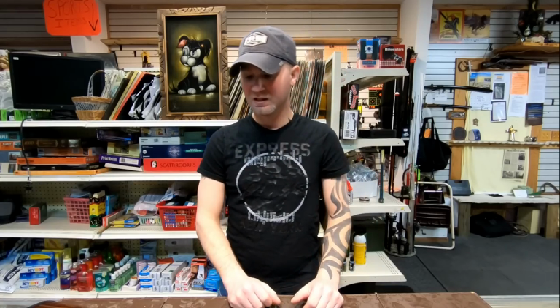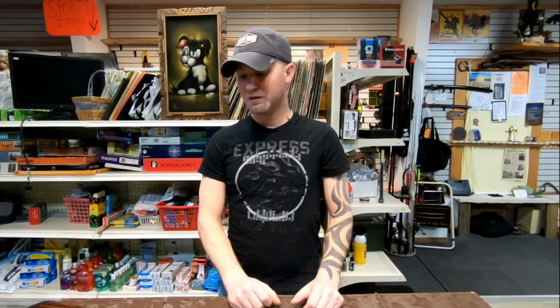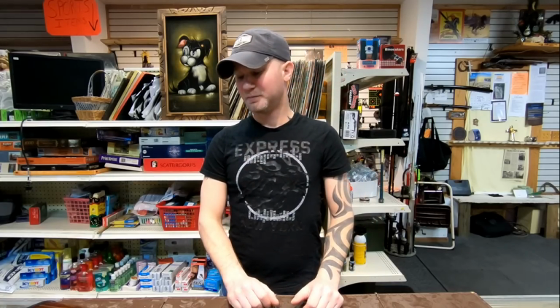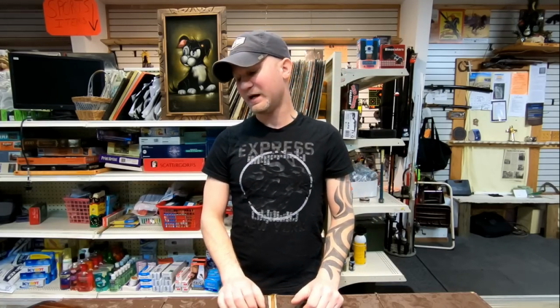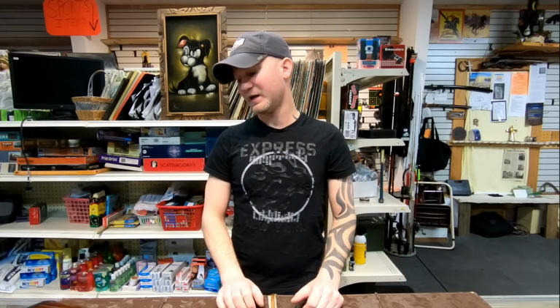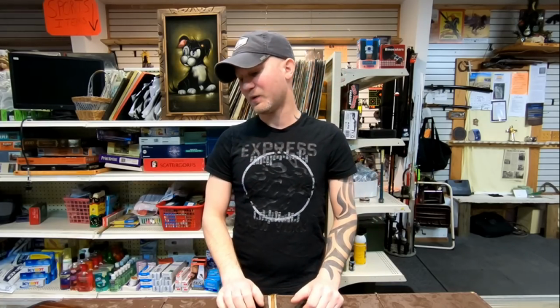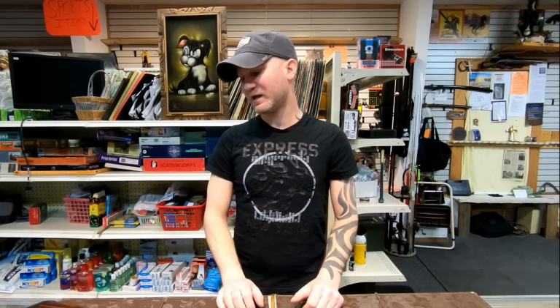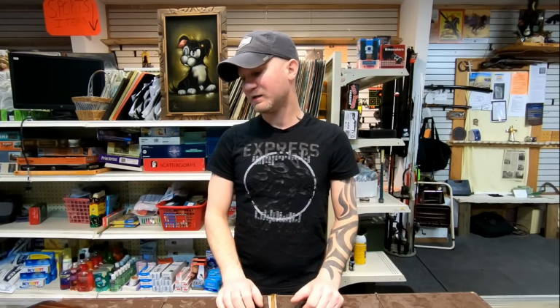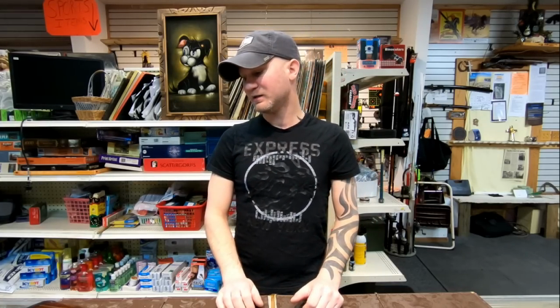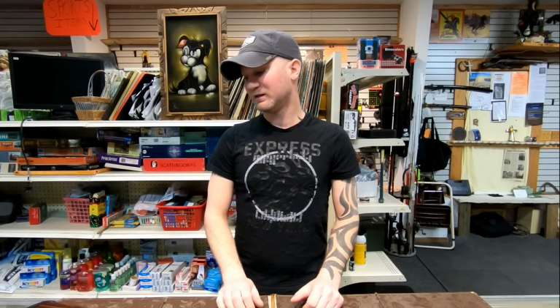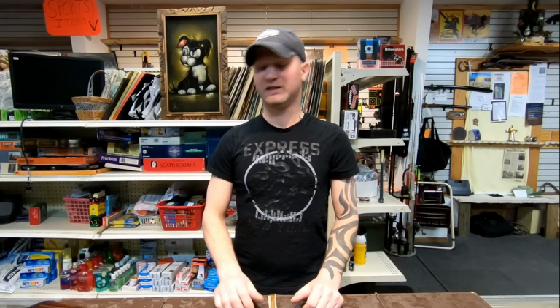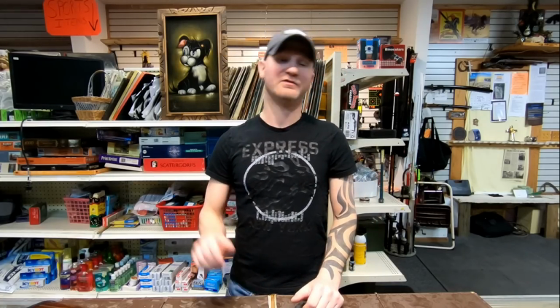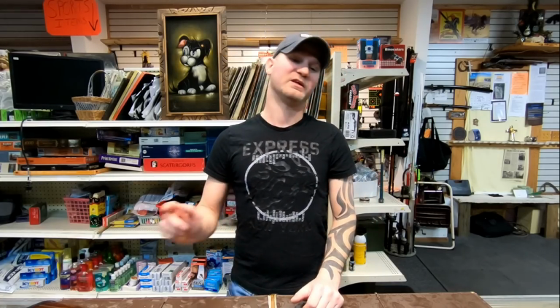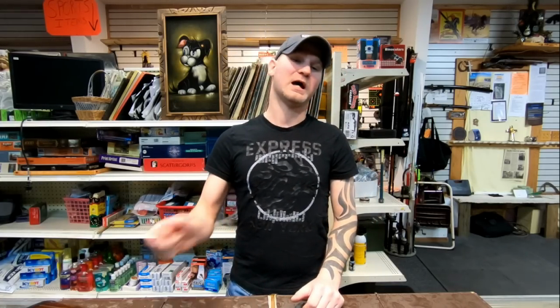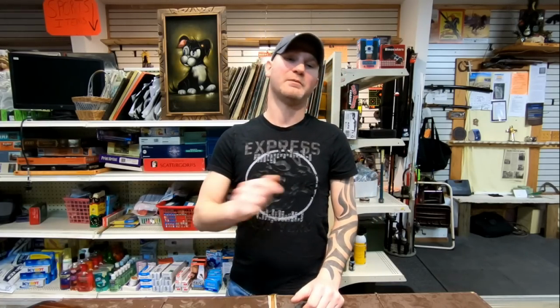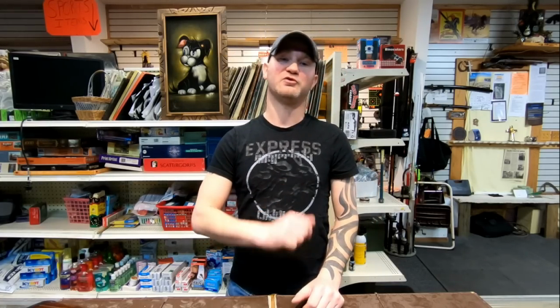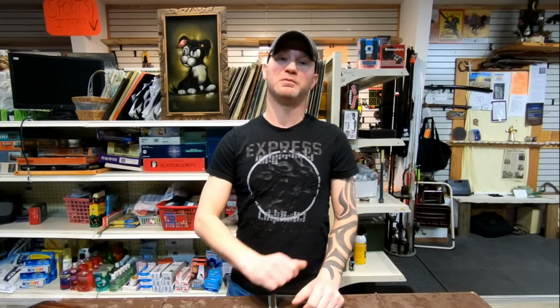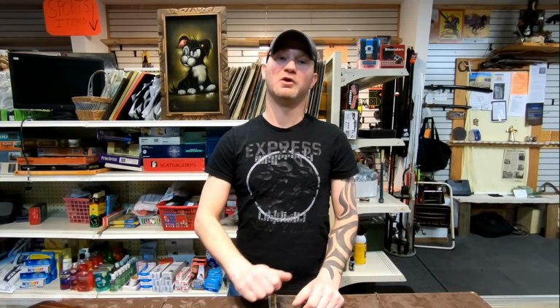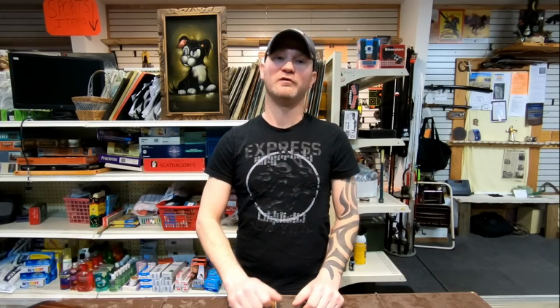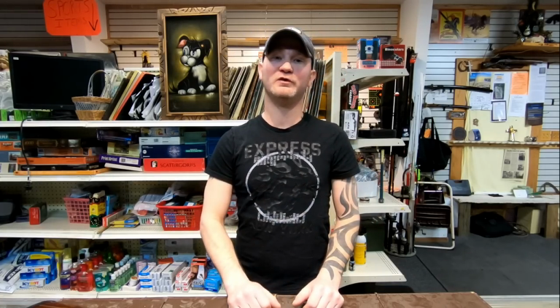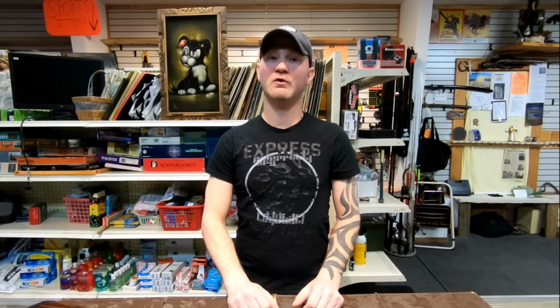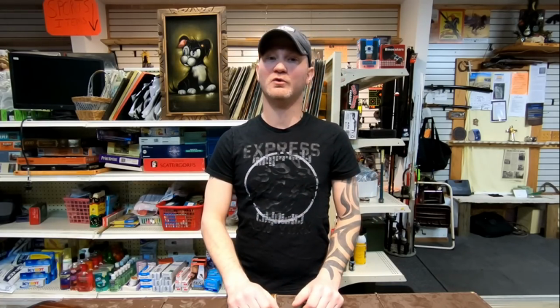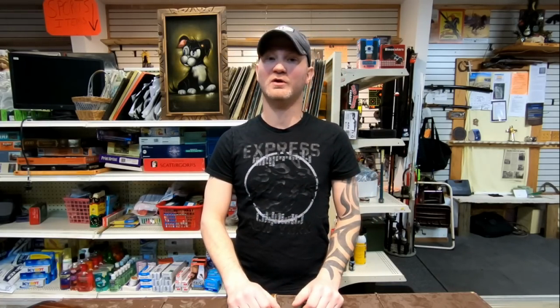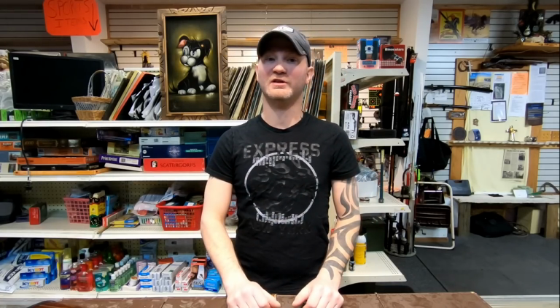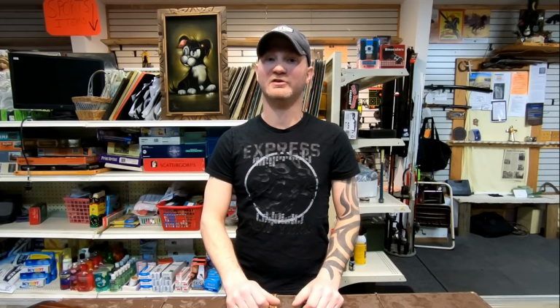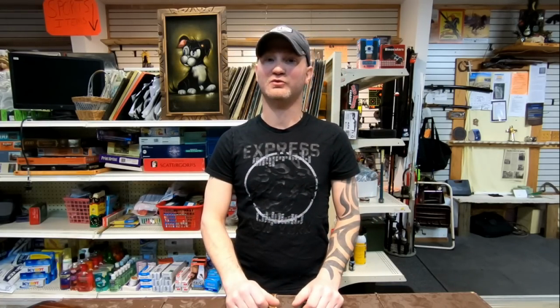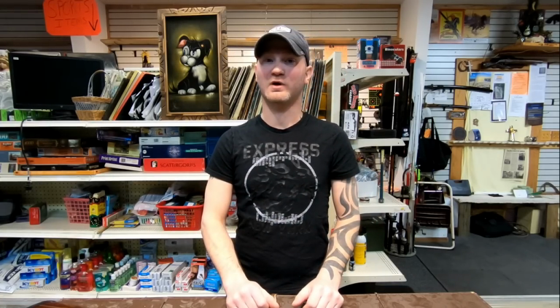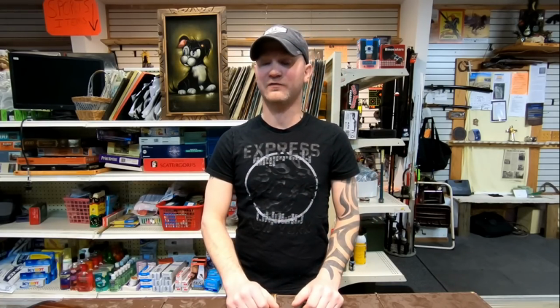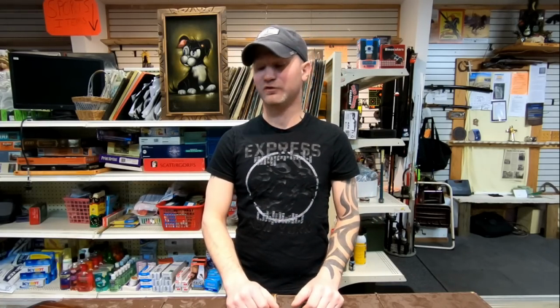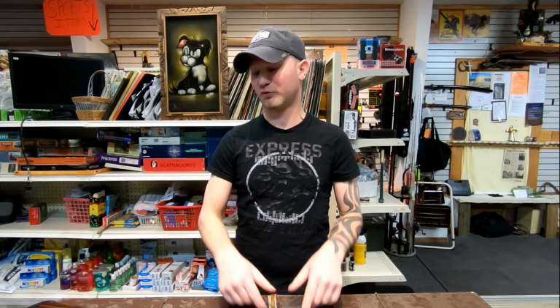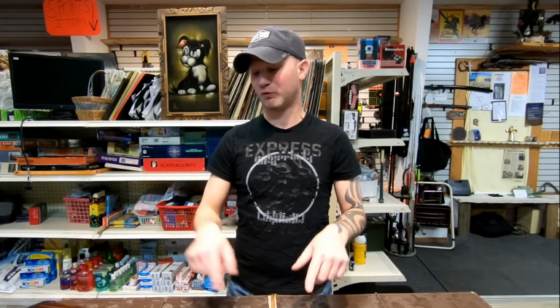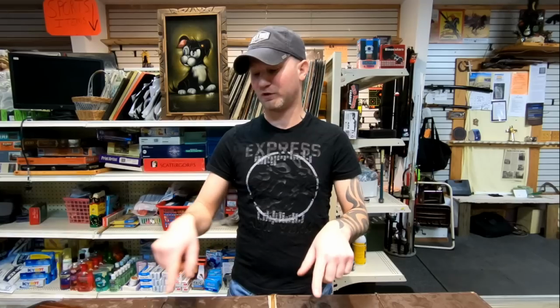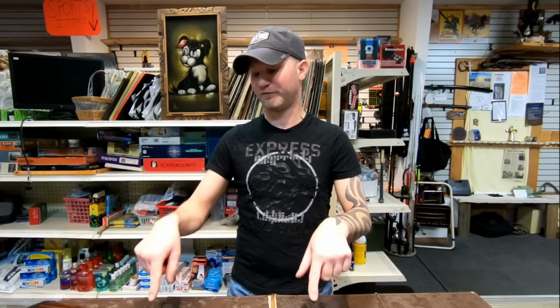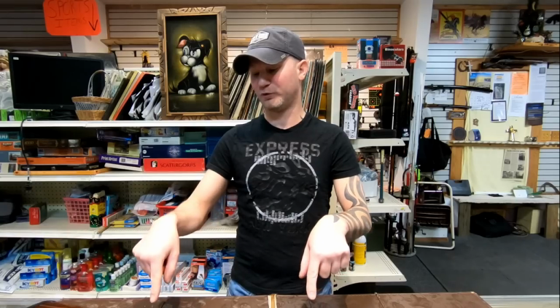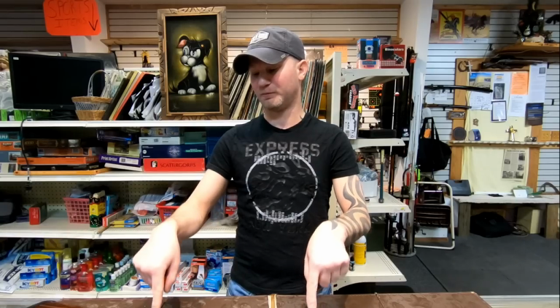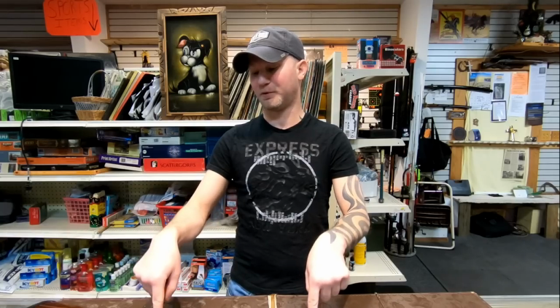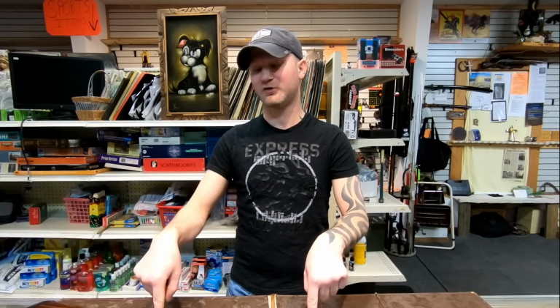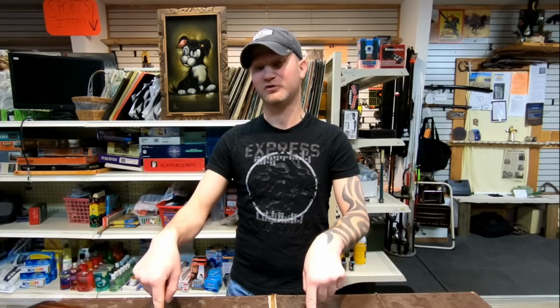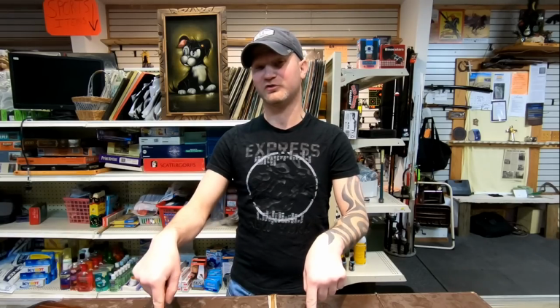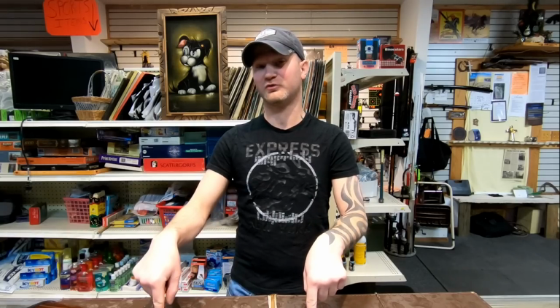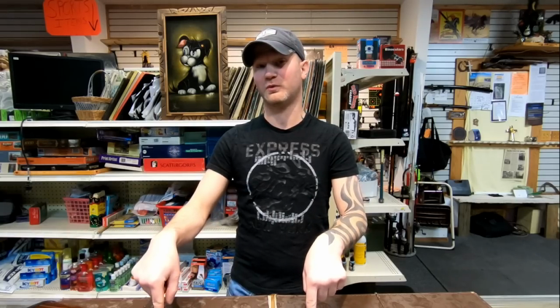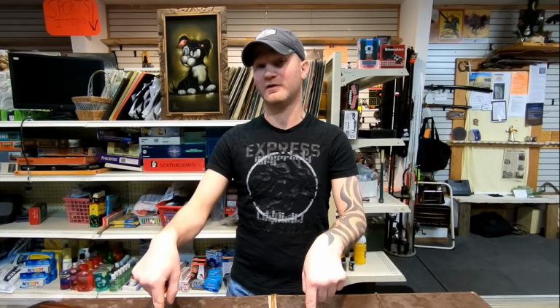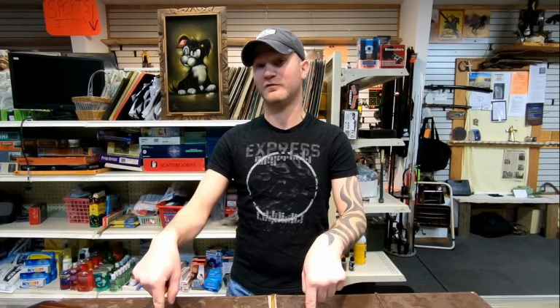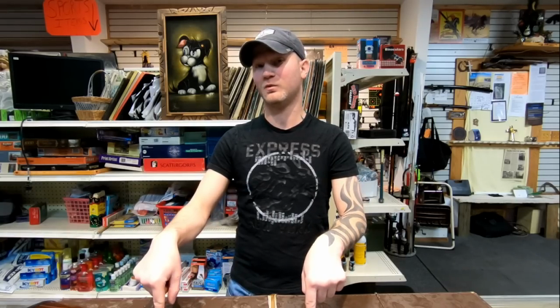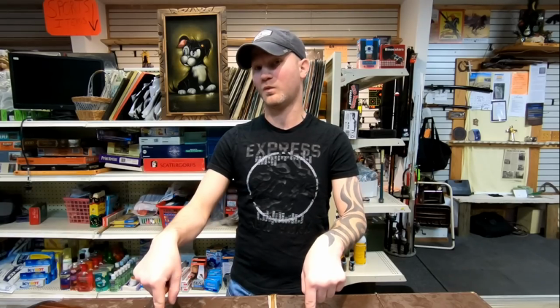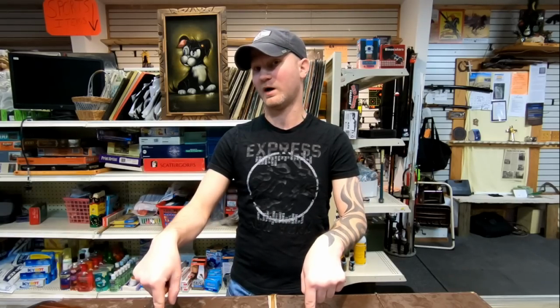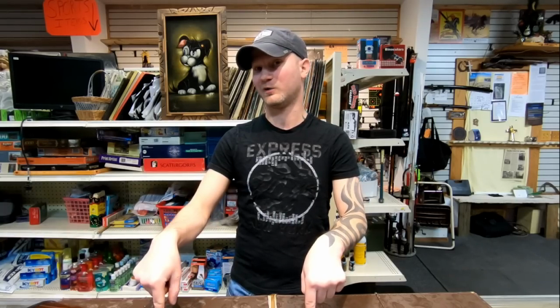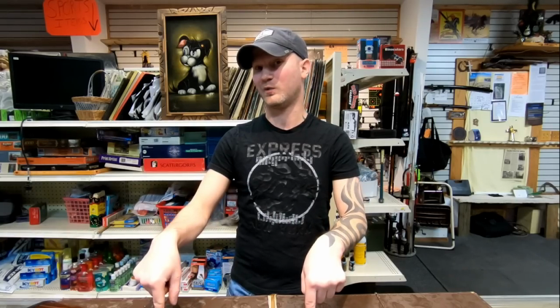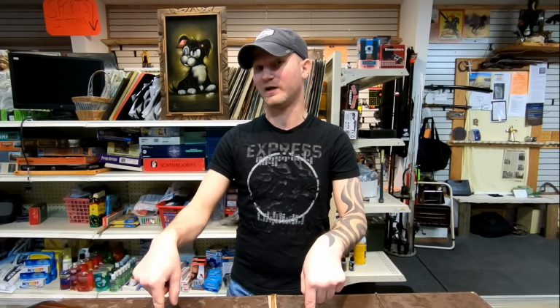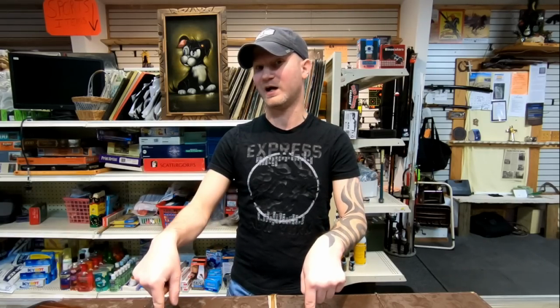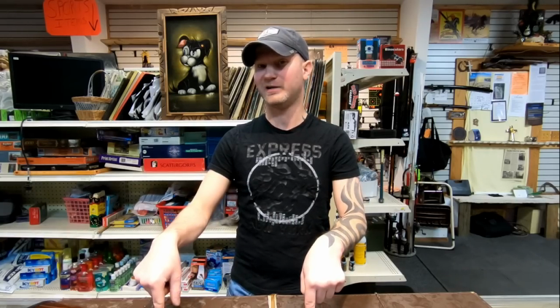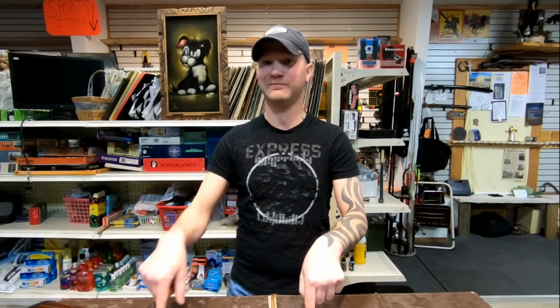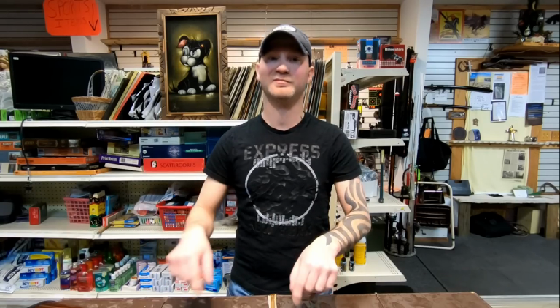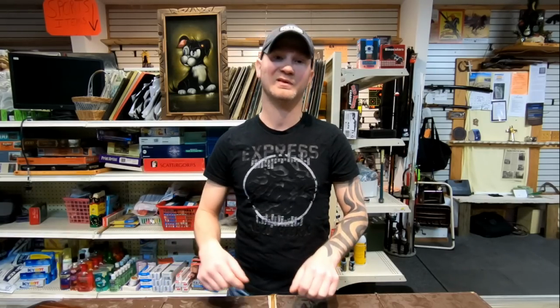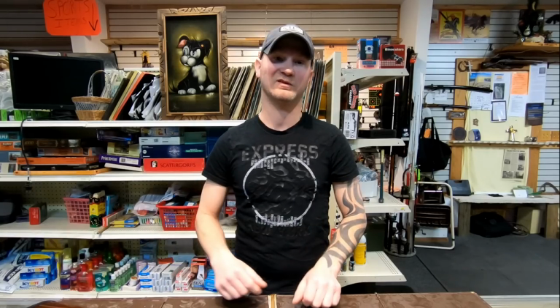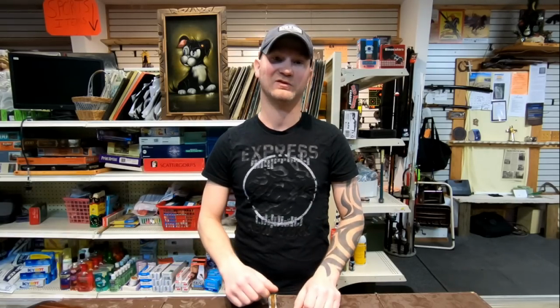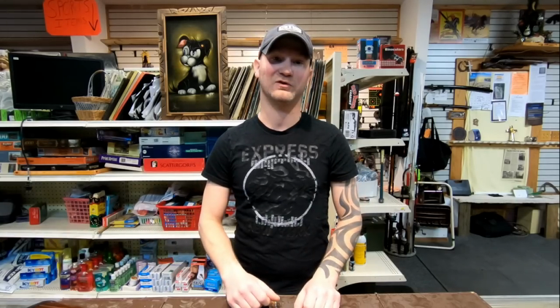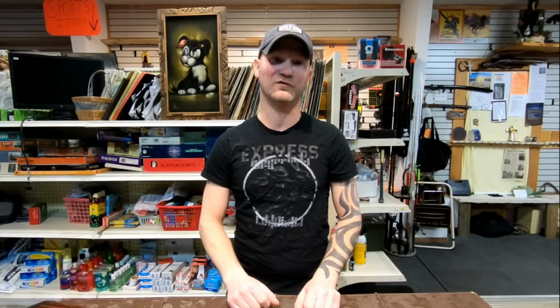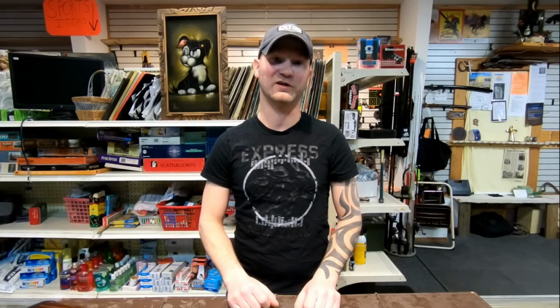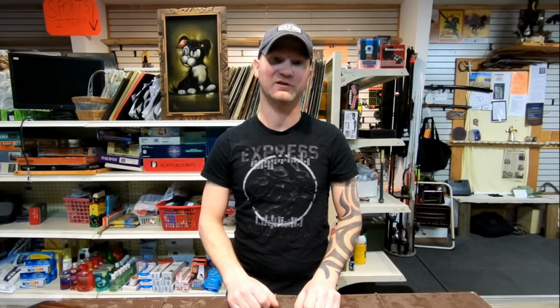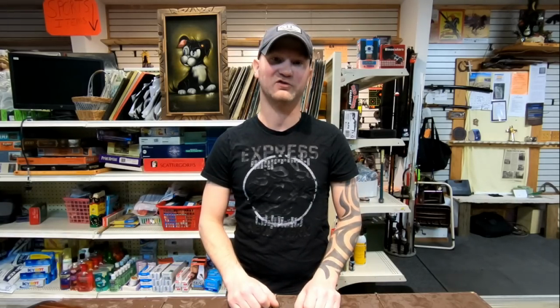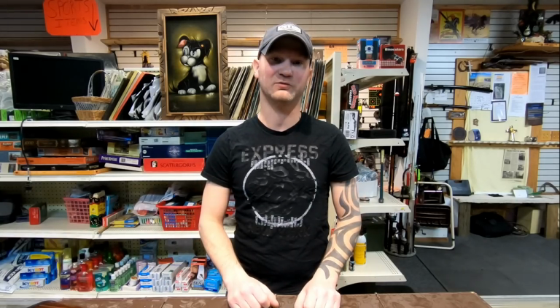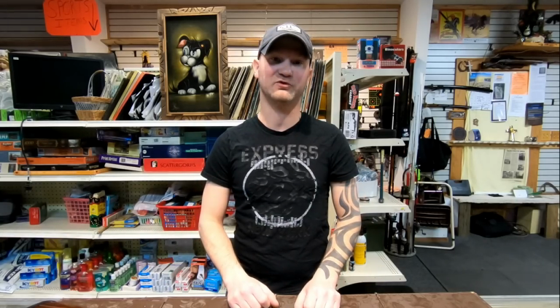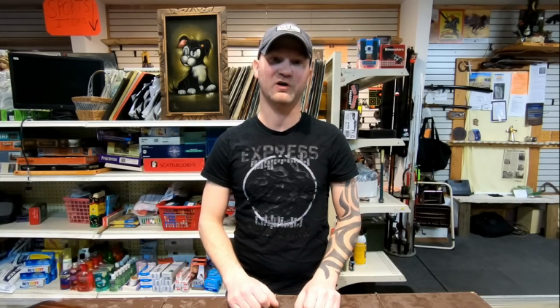Leave a comment below if you own one of these rifles or if you would purchase this rifle and why or why not, and don't forget to subscribe.